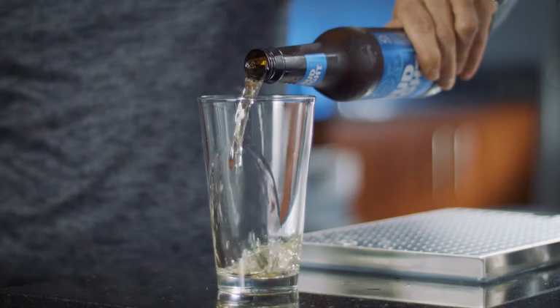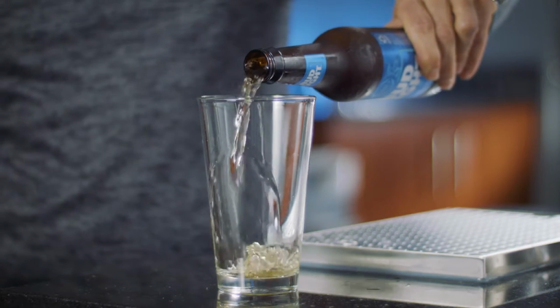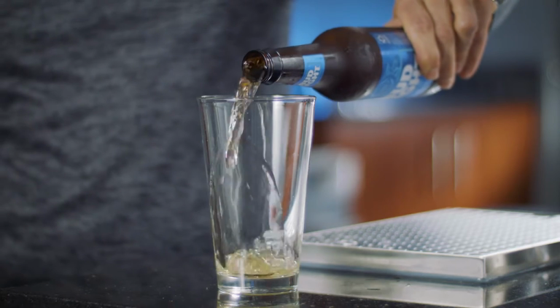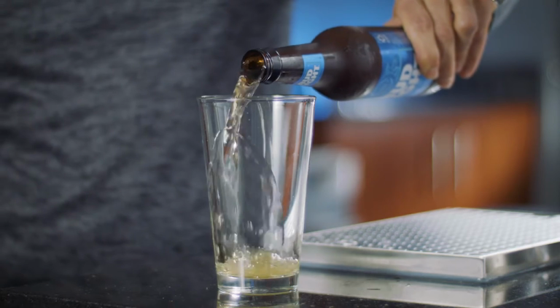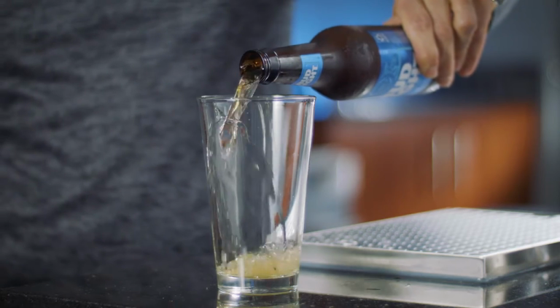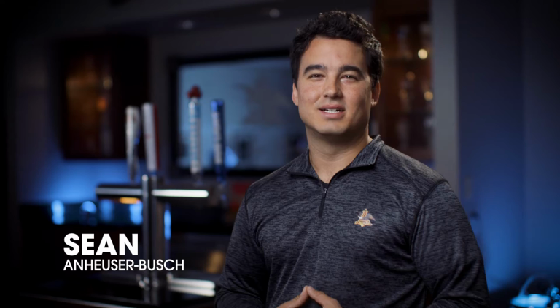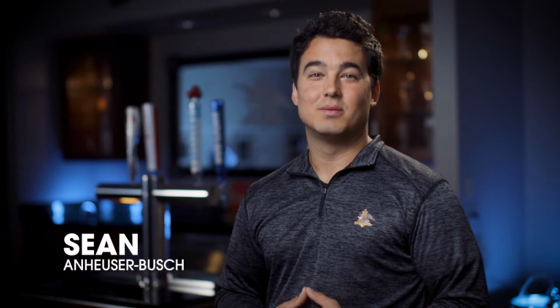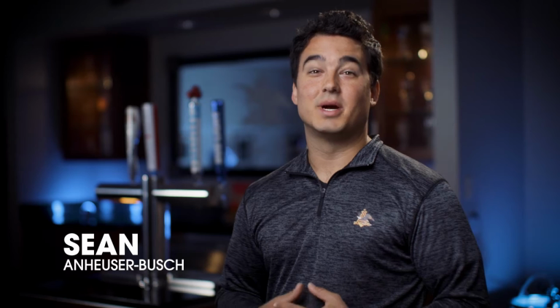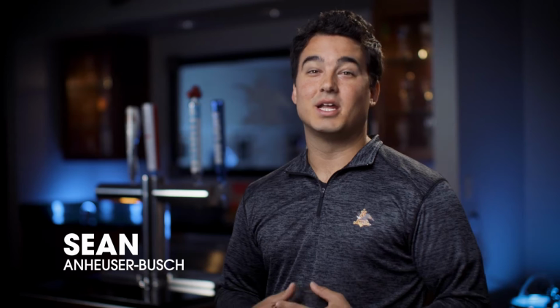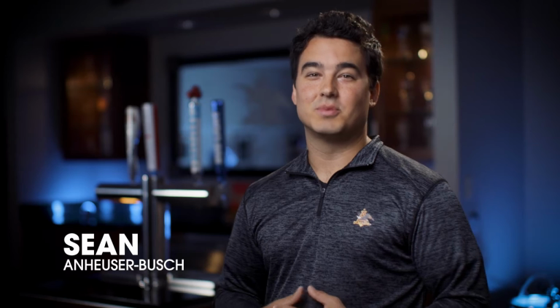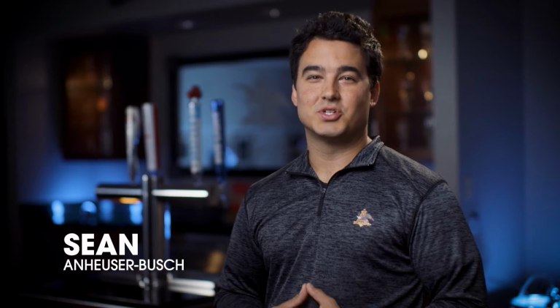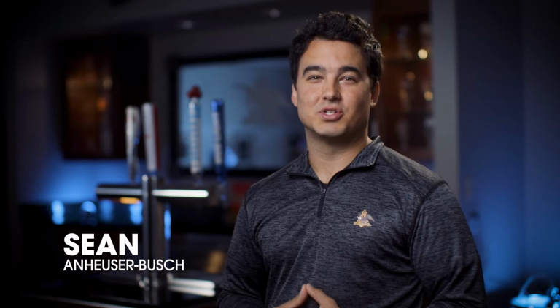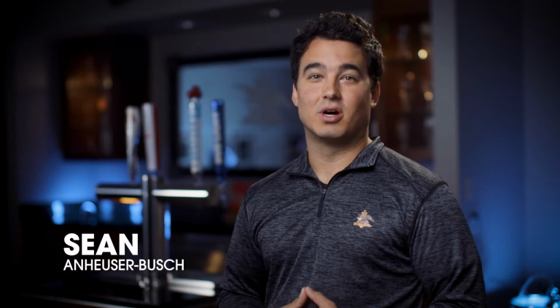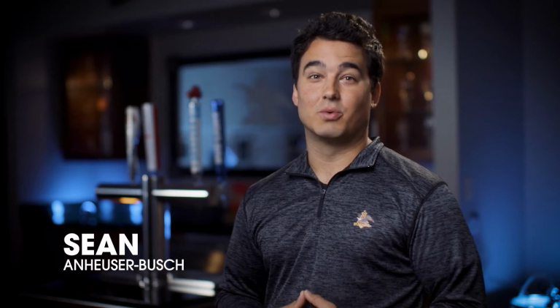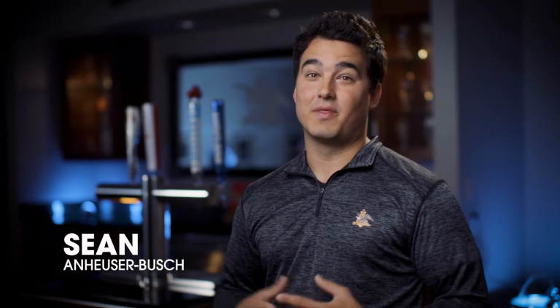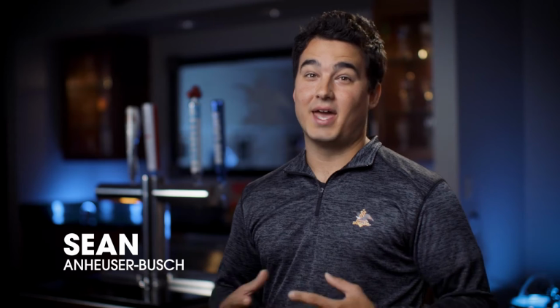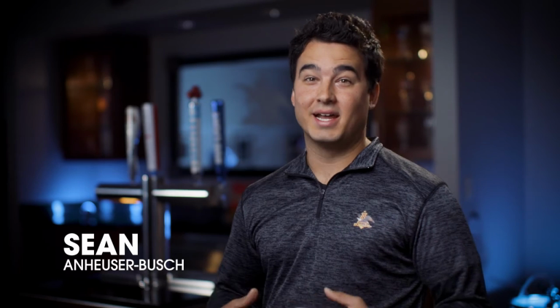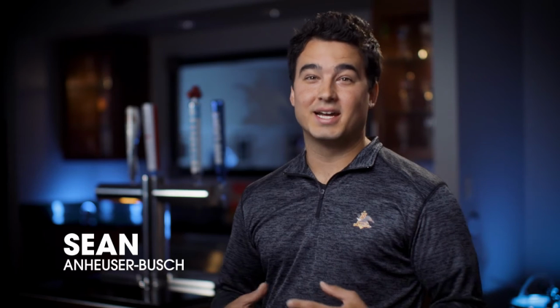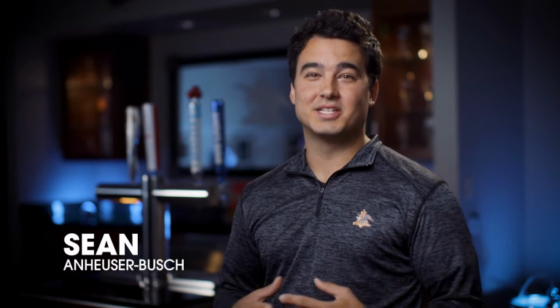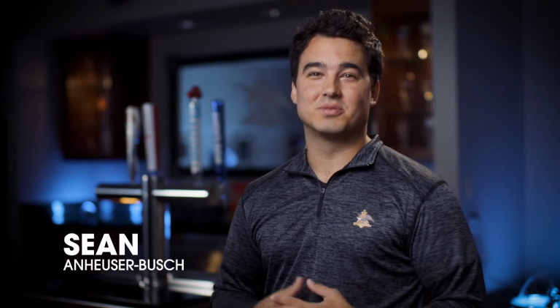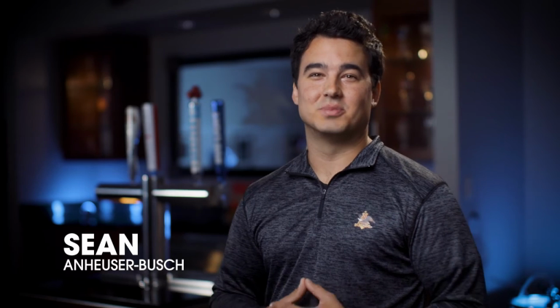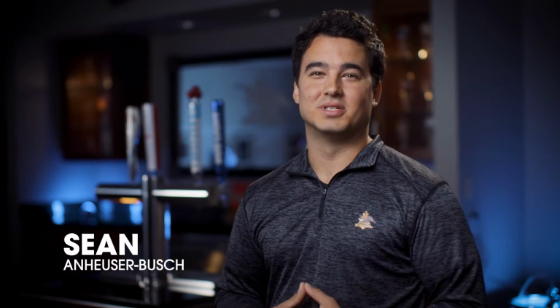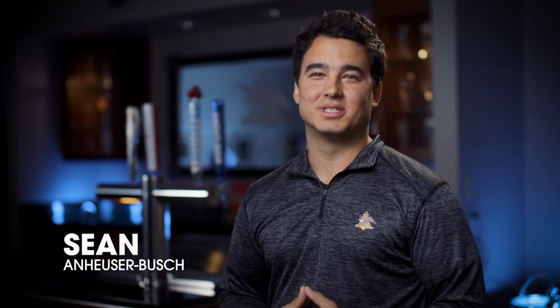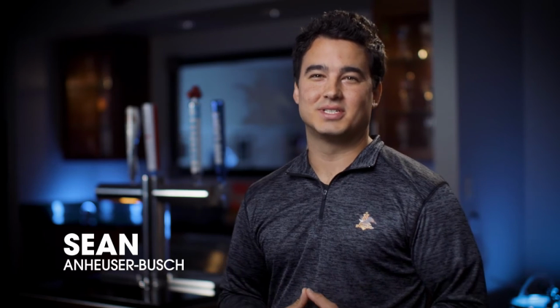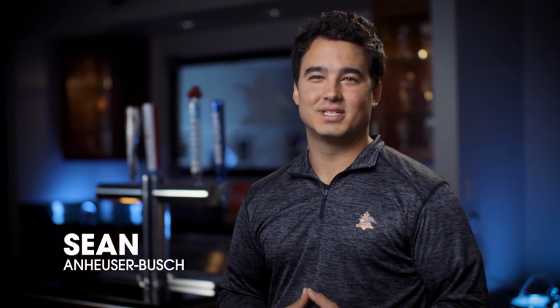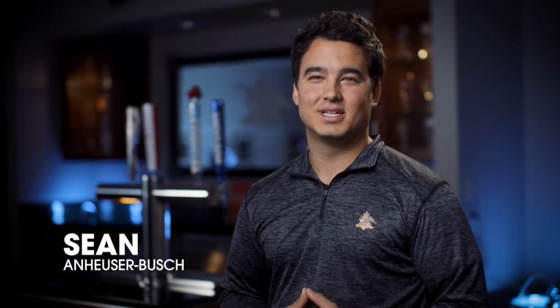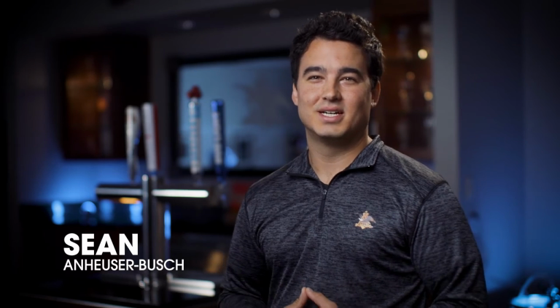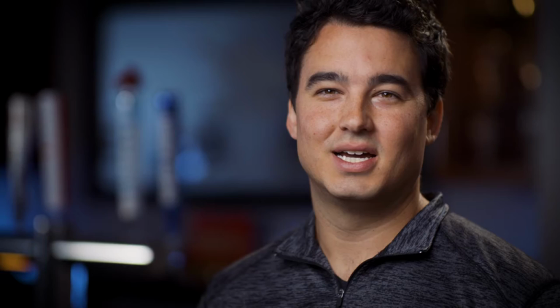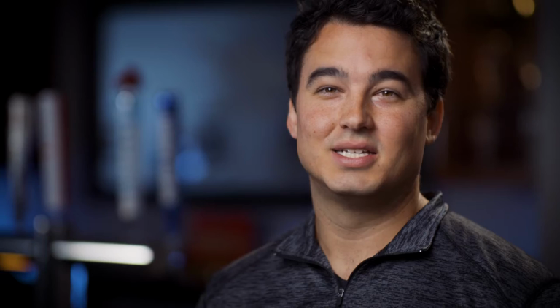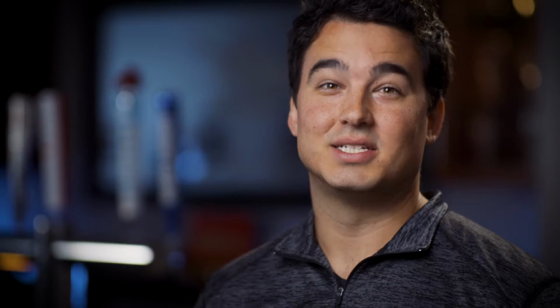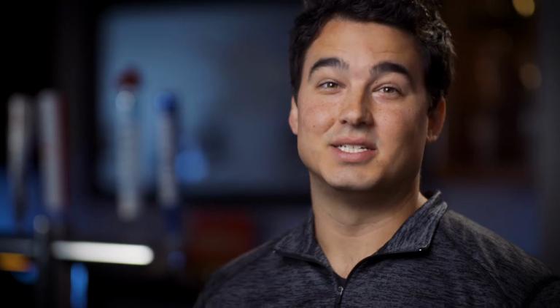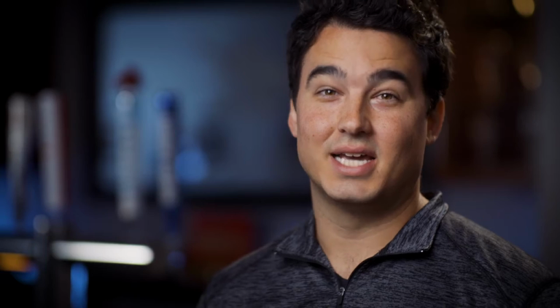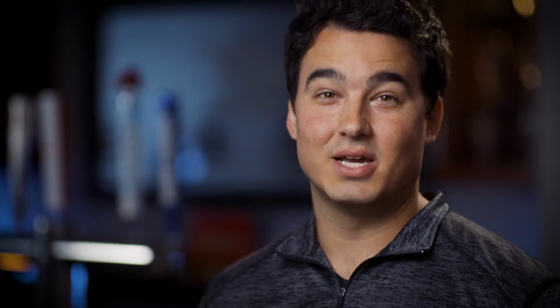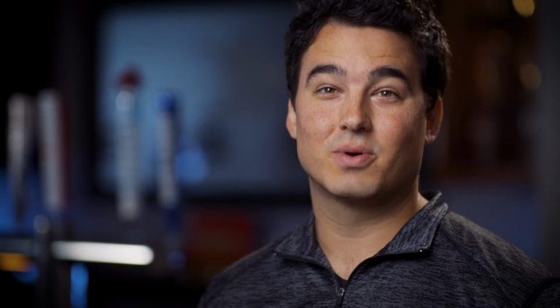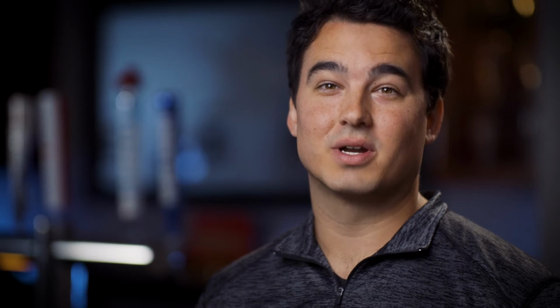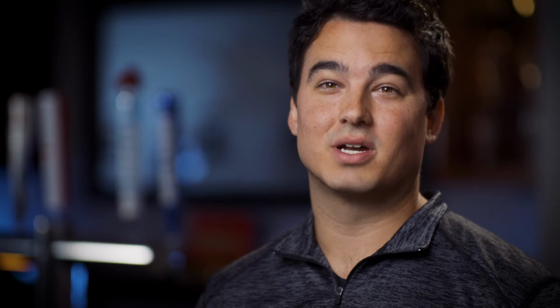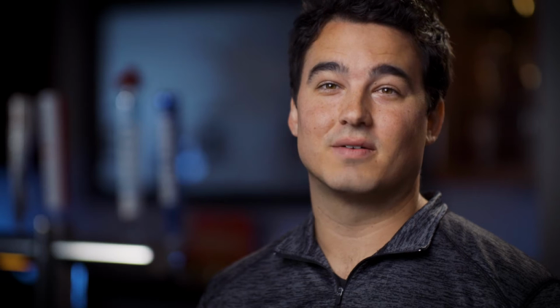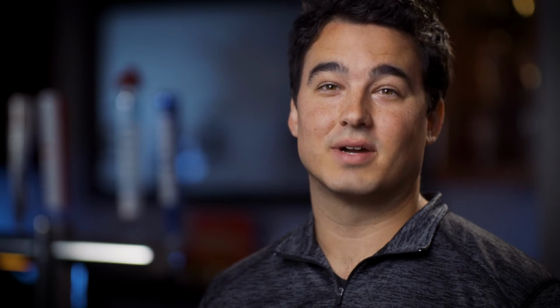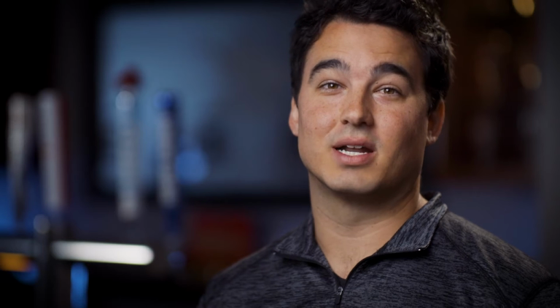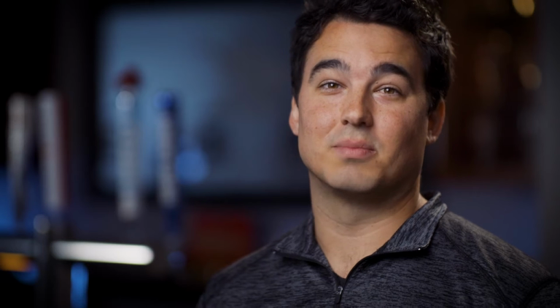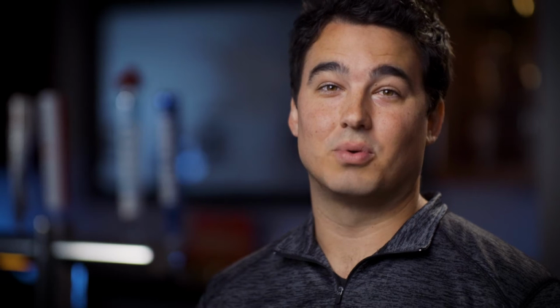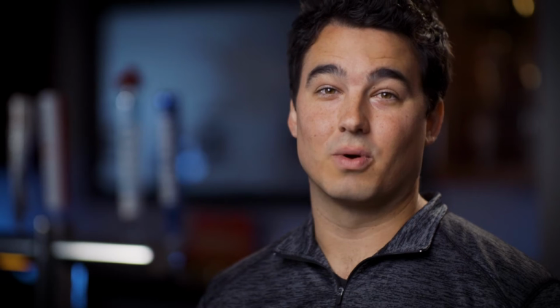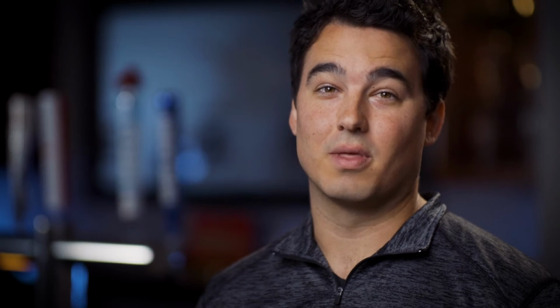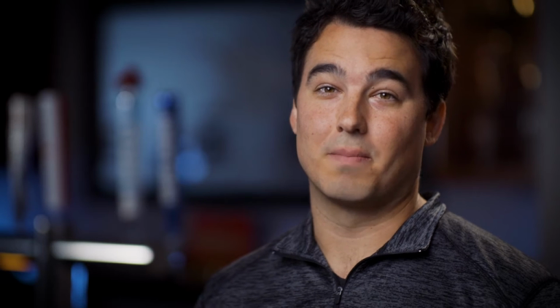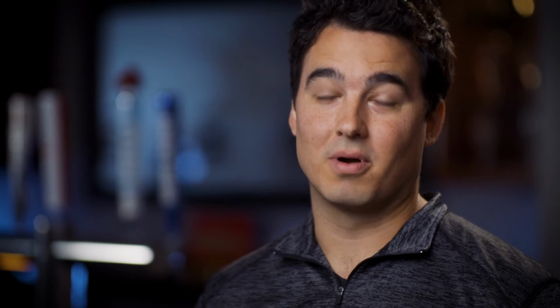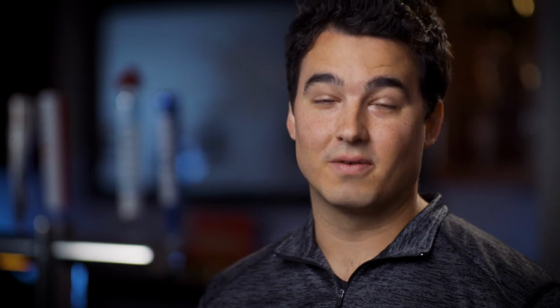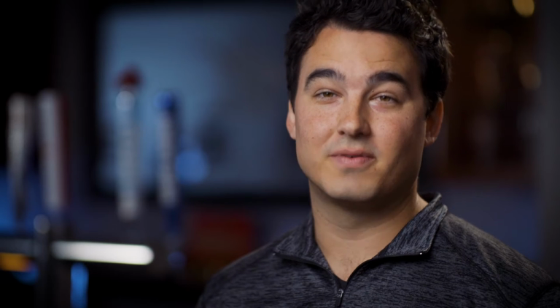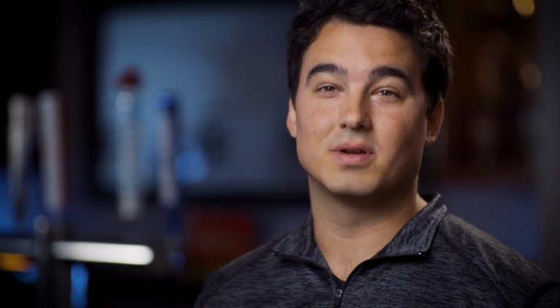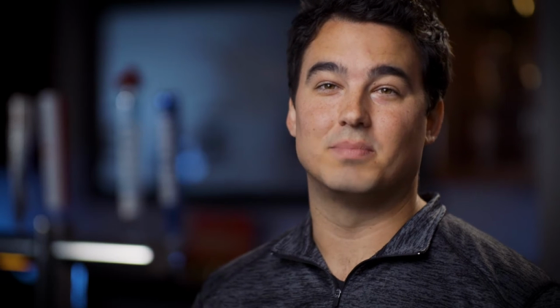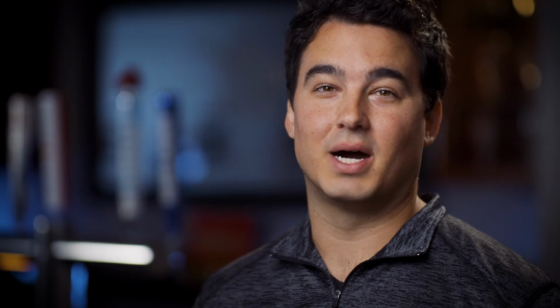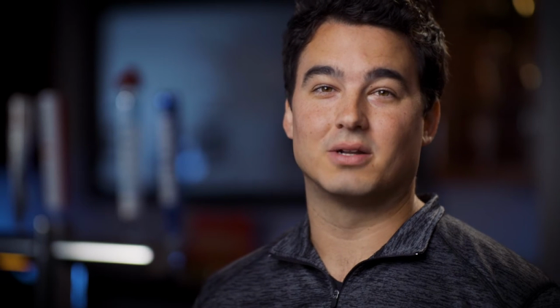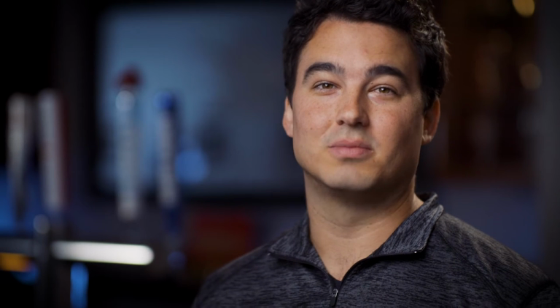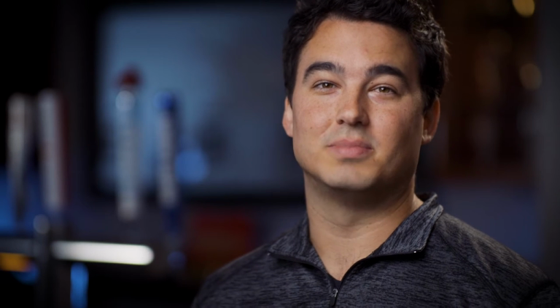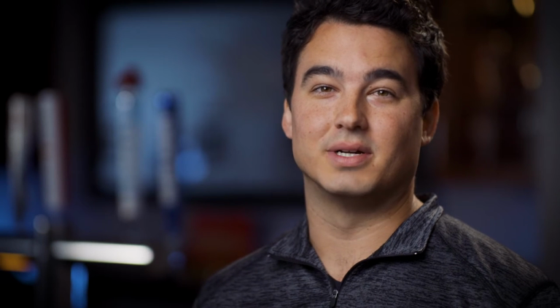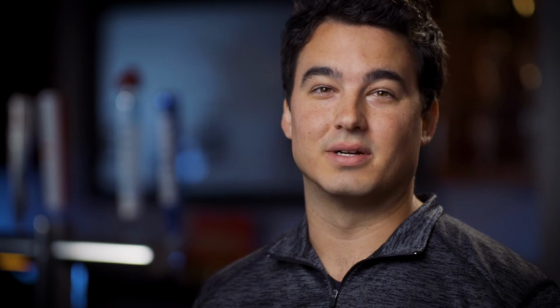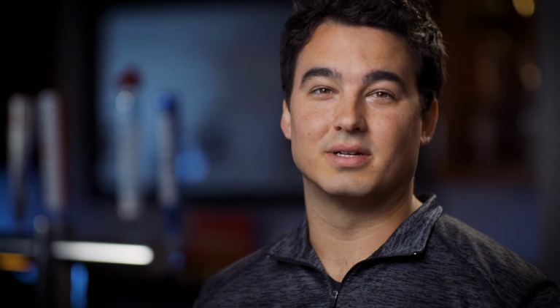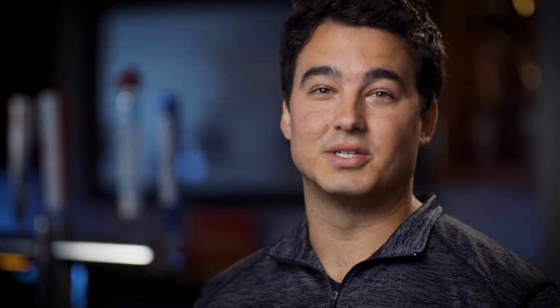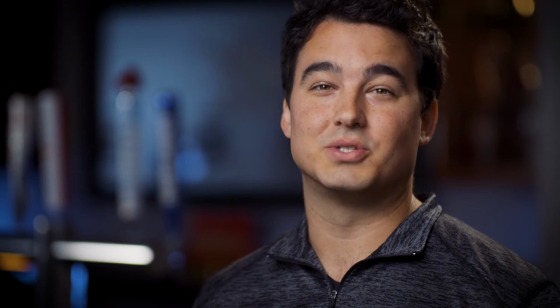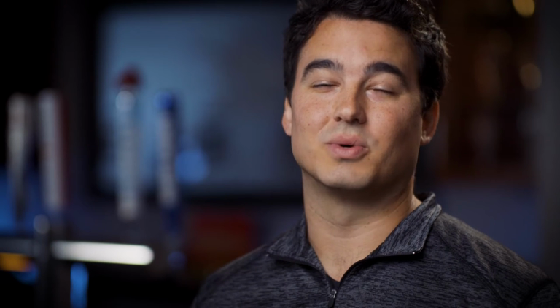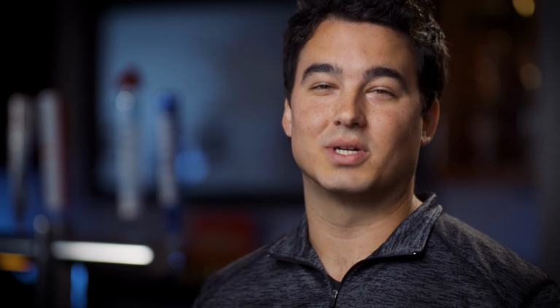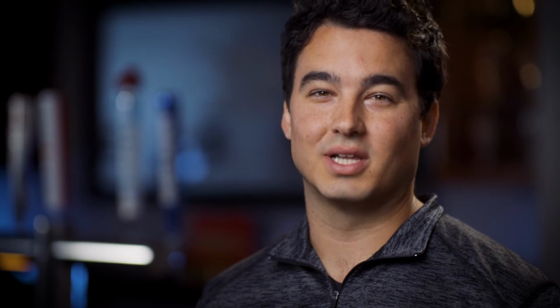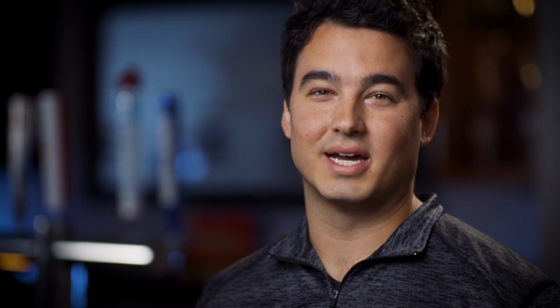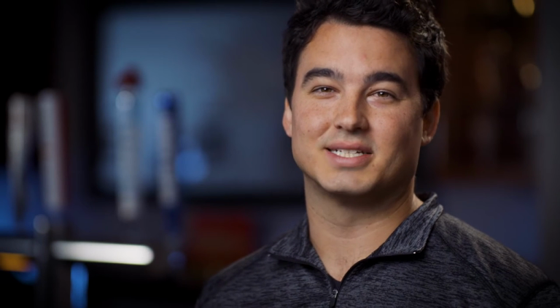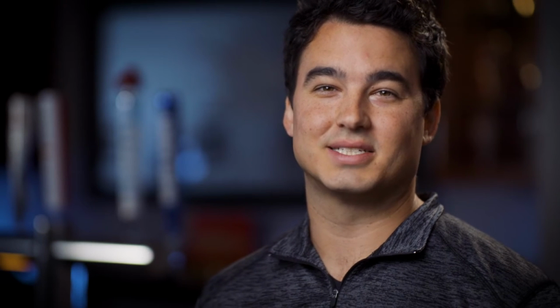Hi, my name is Sean with Anheuser-Busch. Today we're going to cover how to pour the perfect bottled beer into a glass.